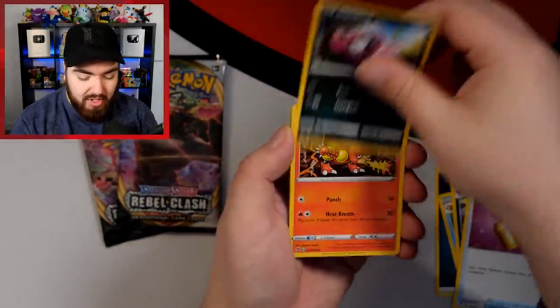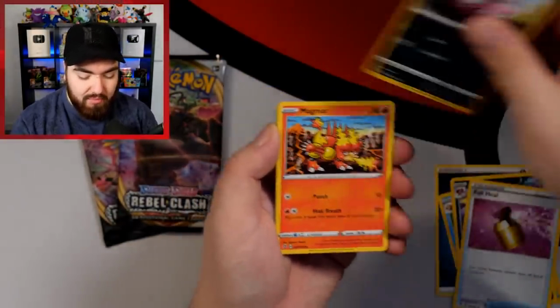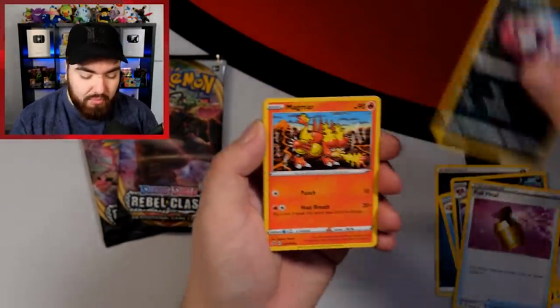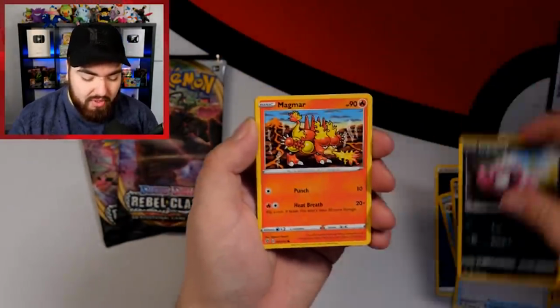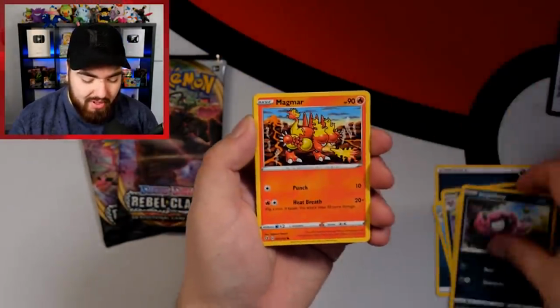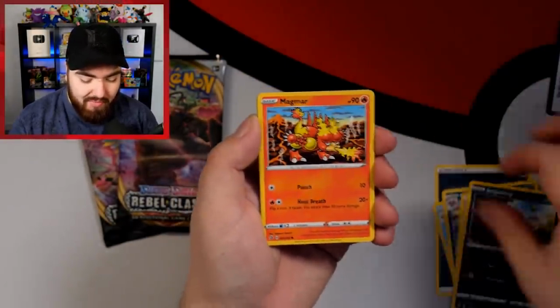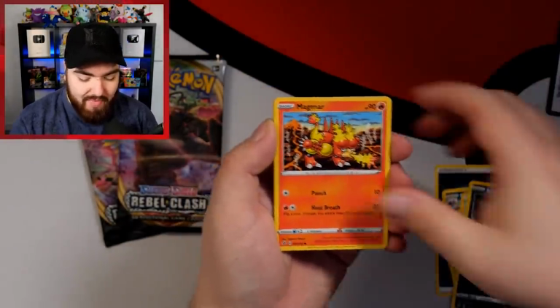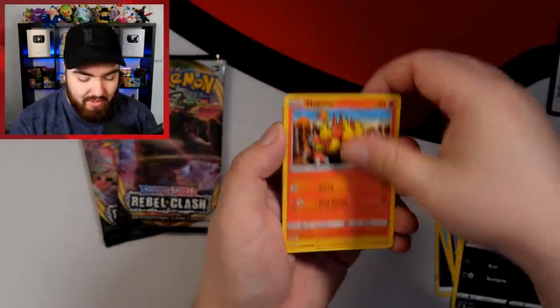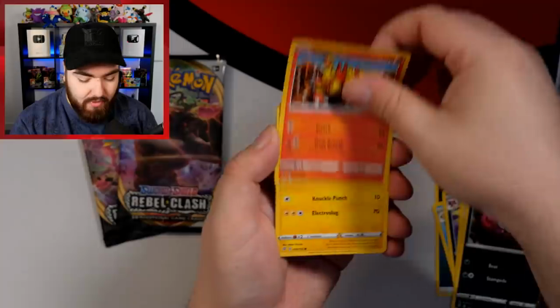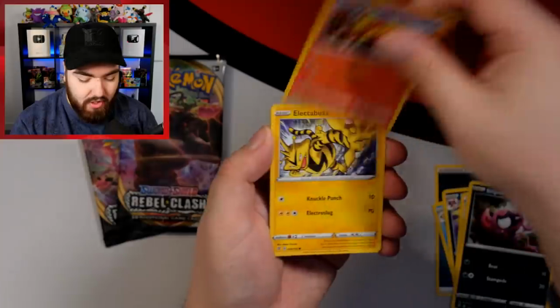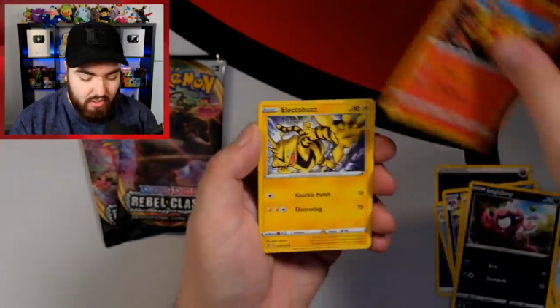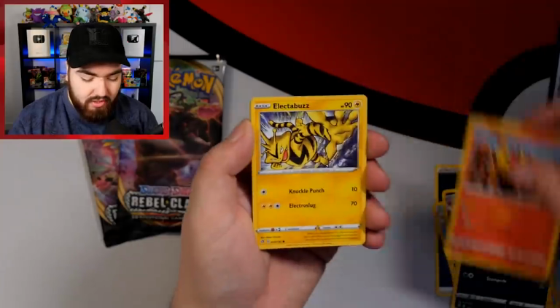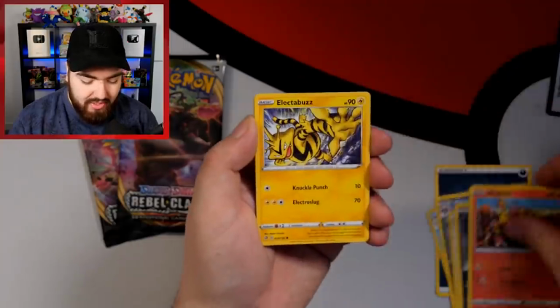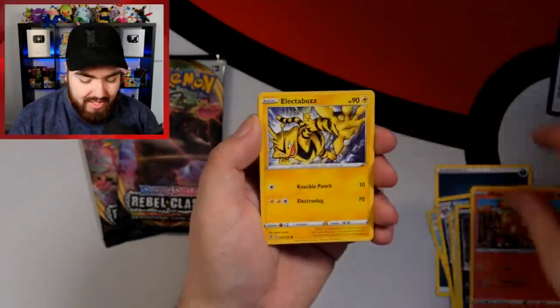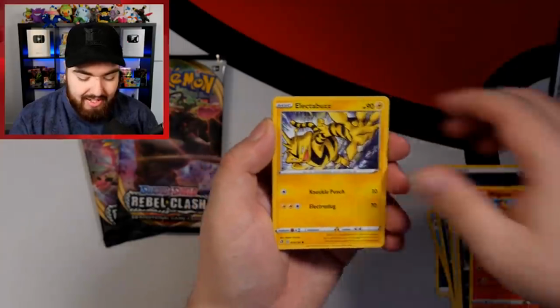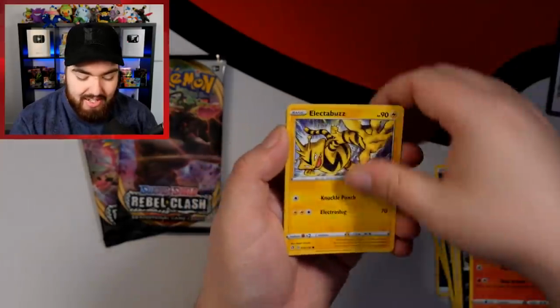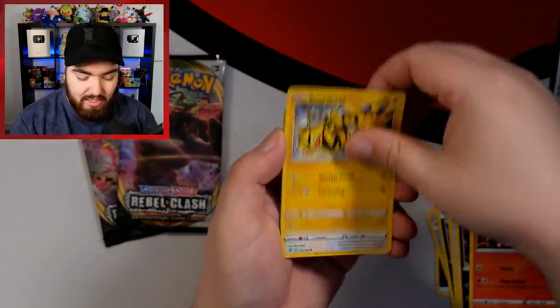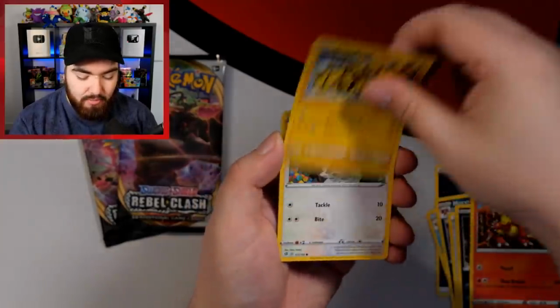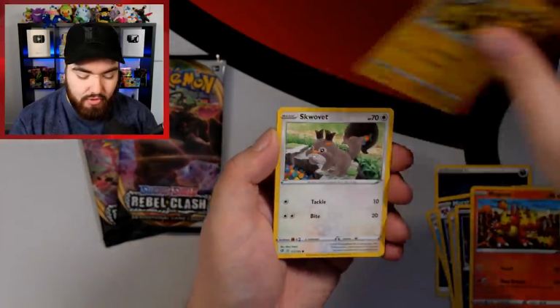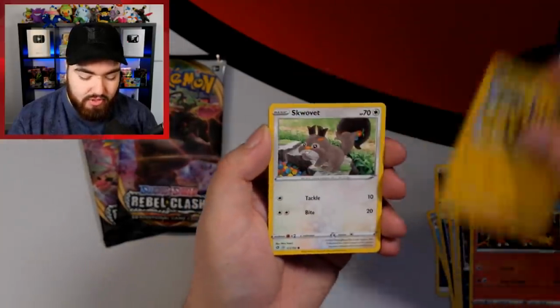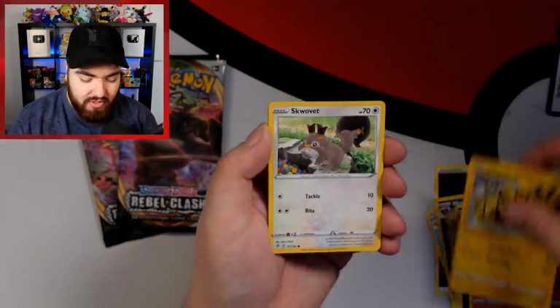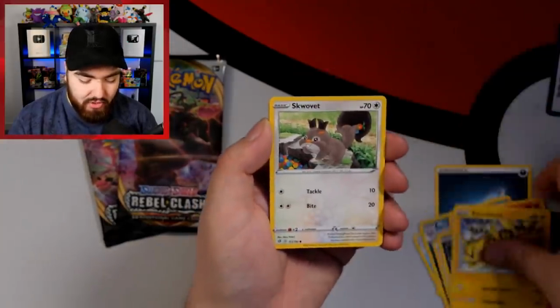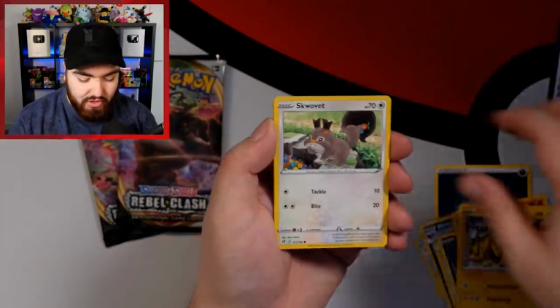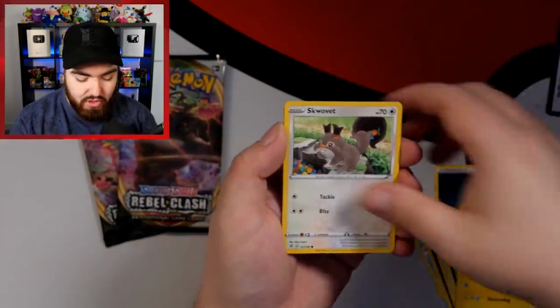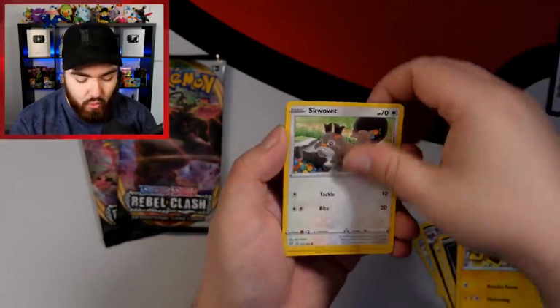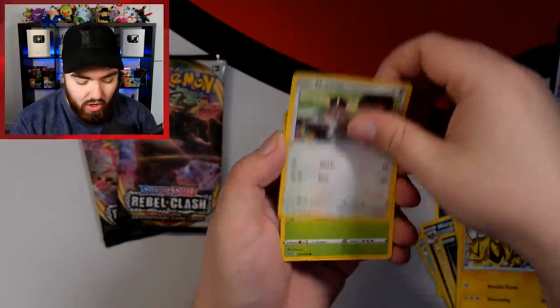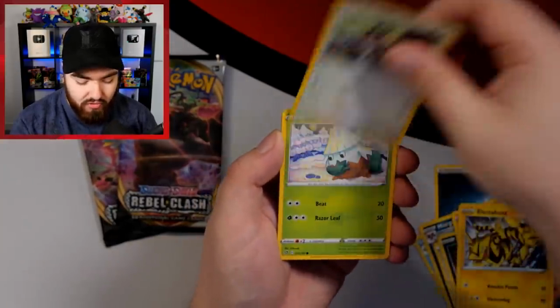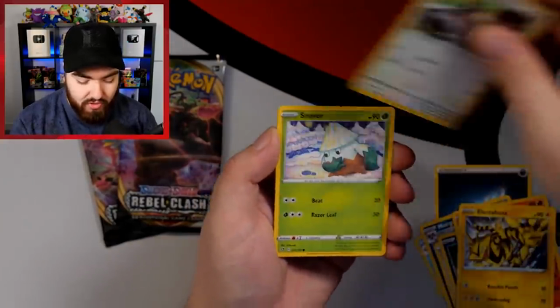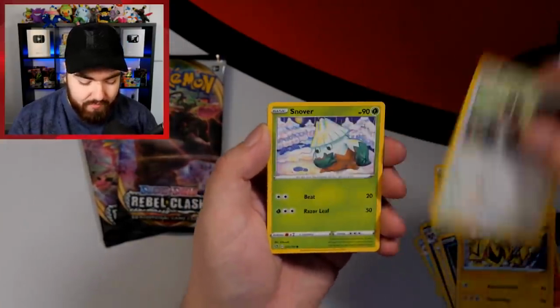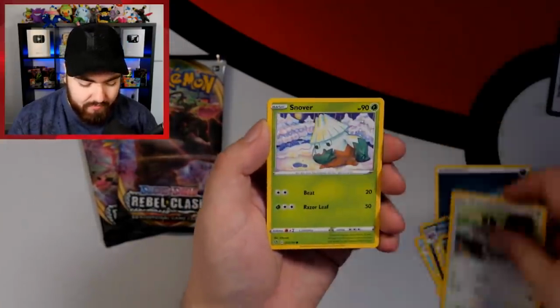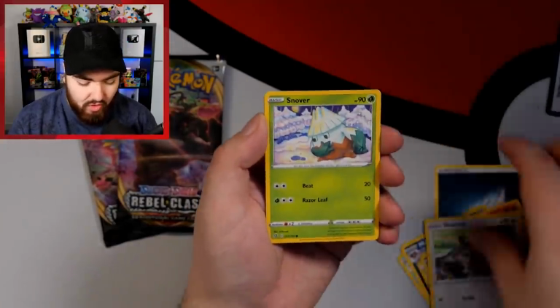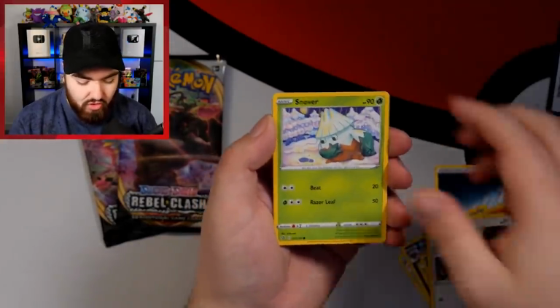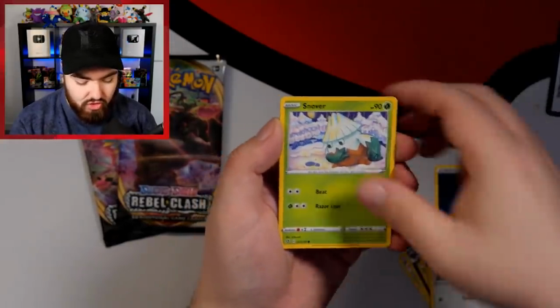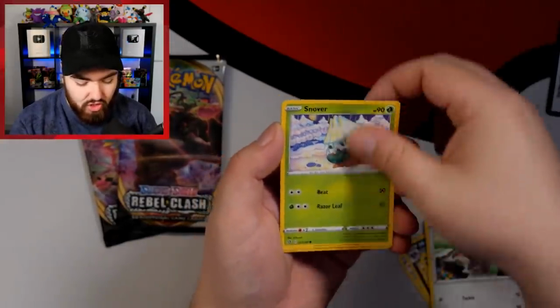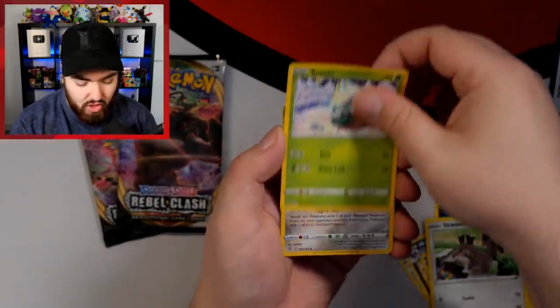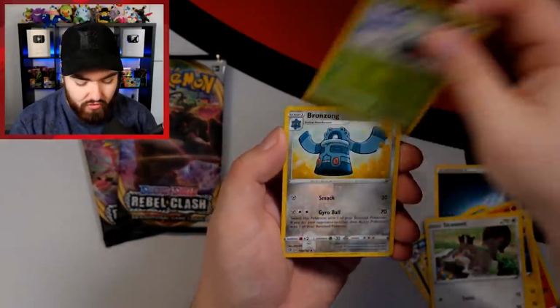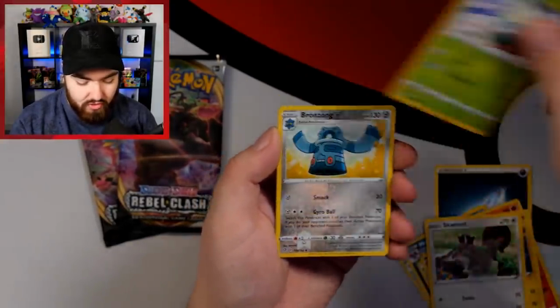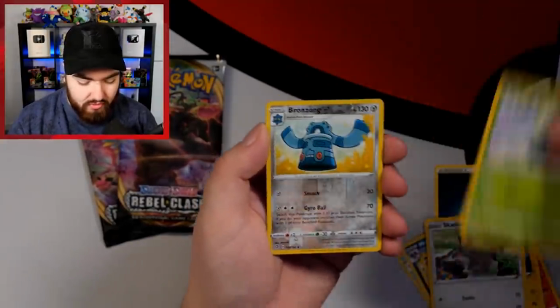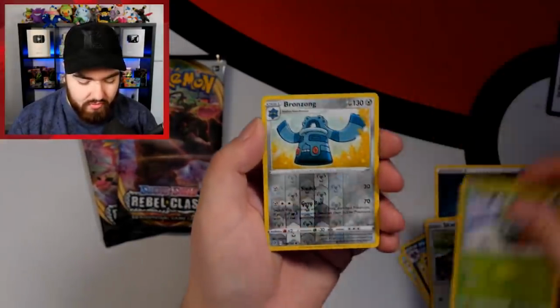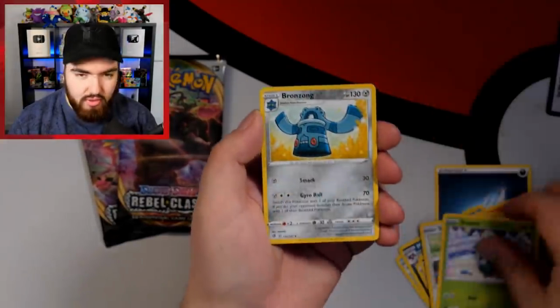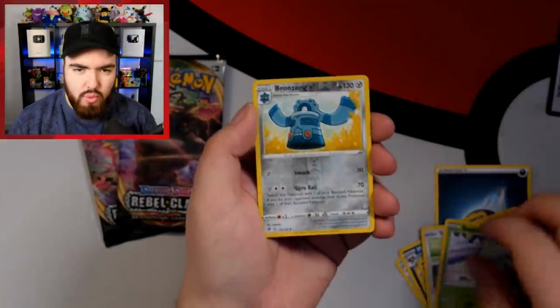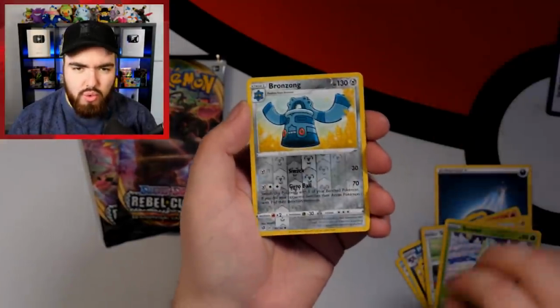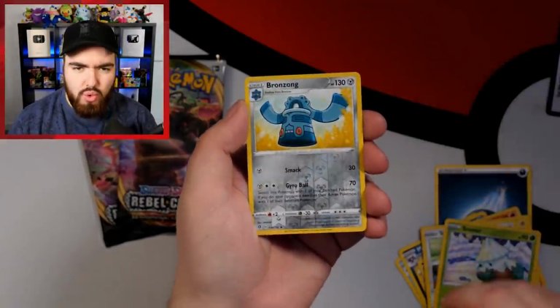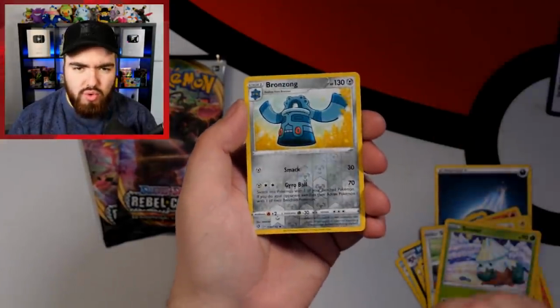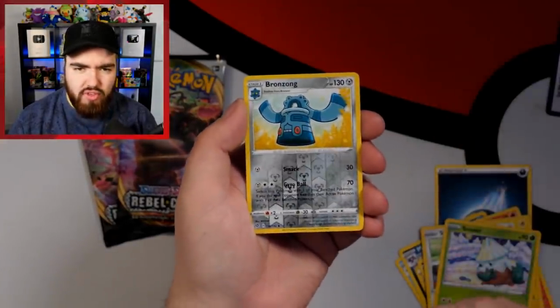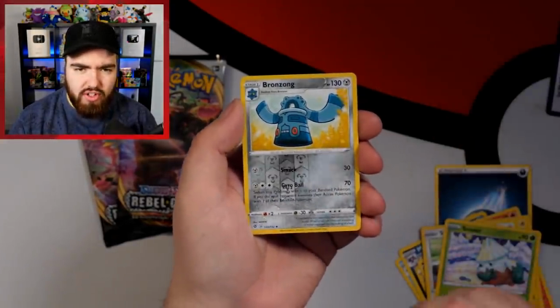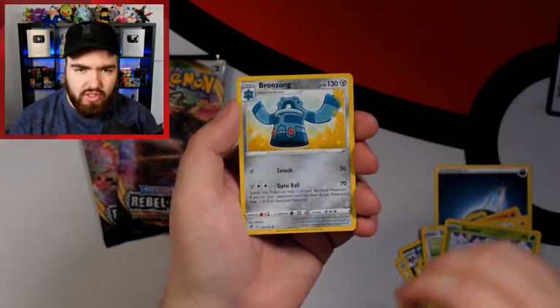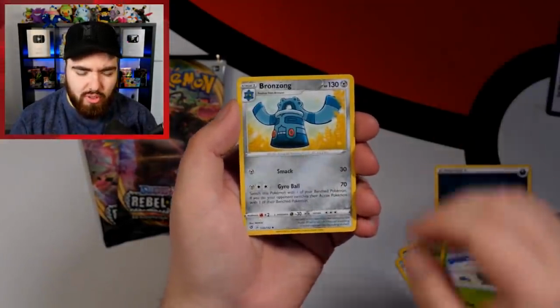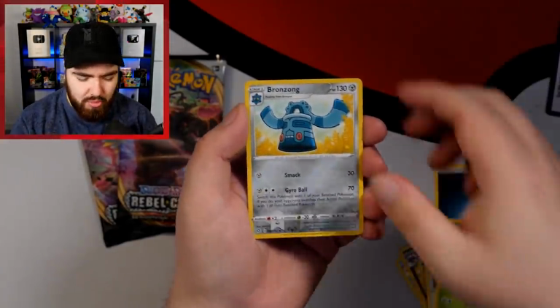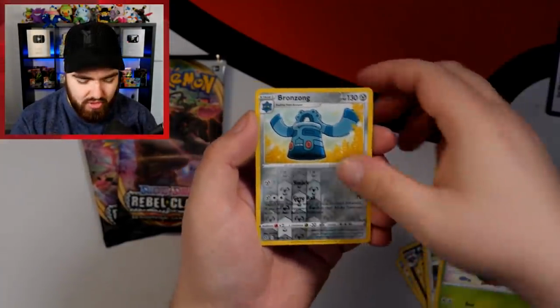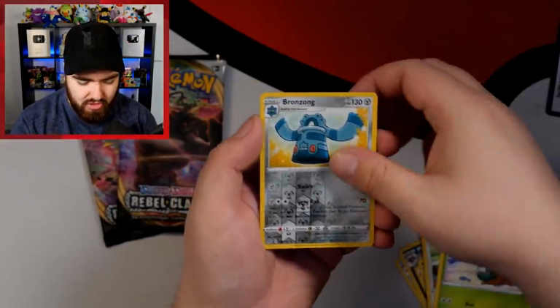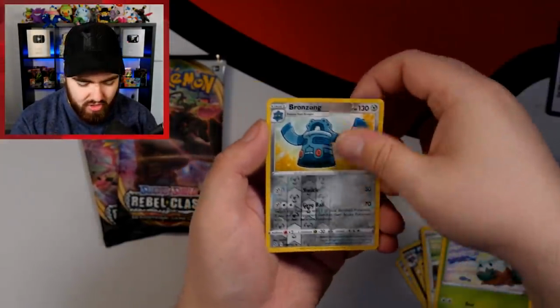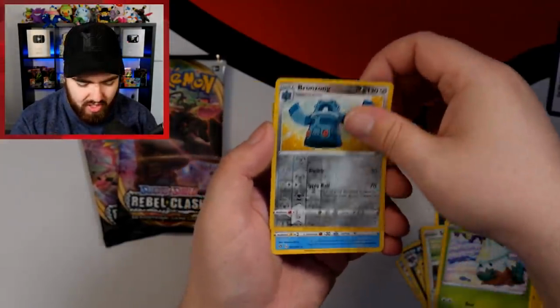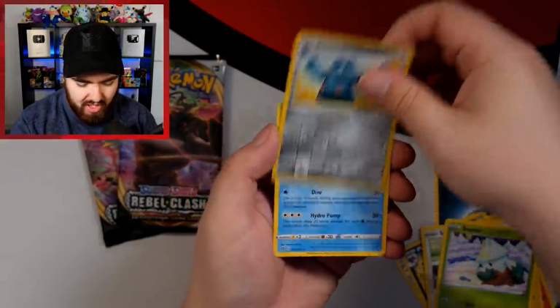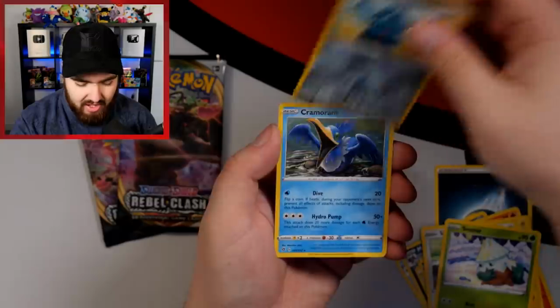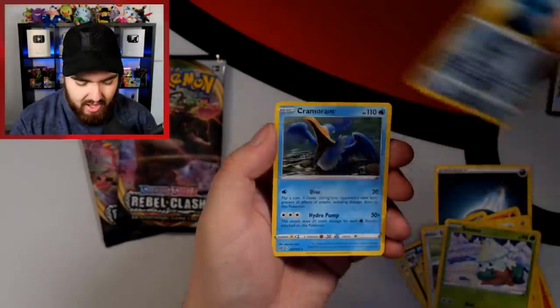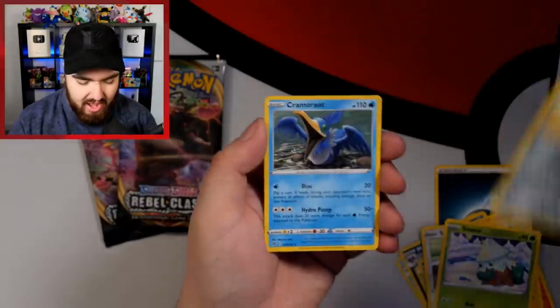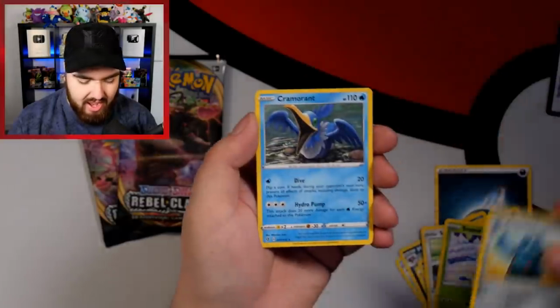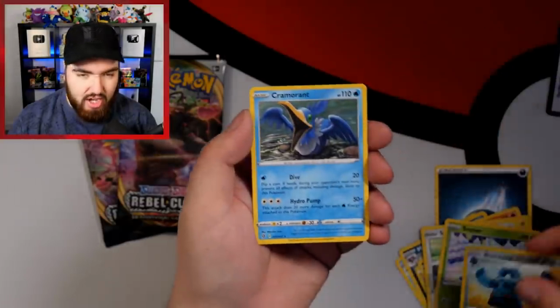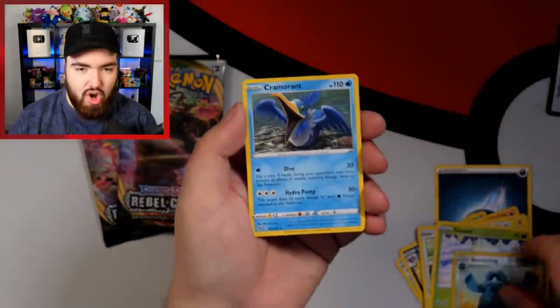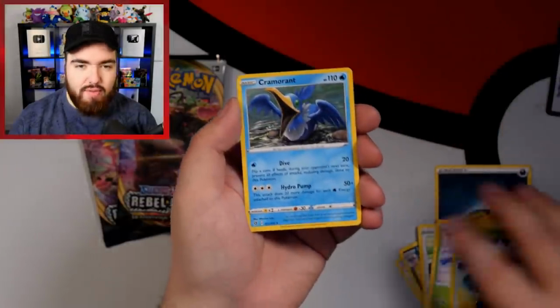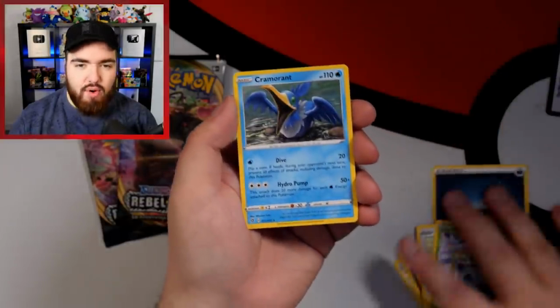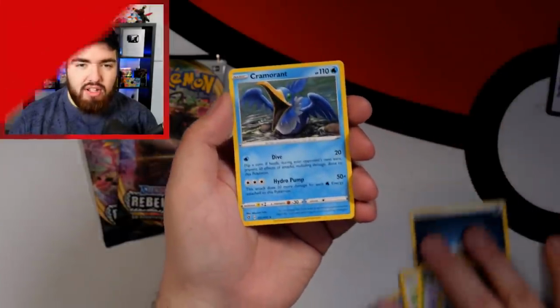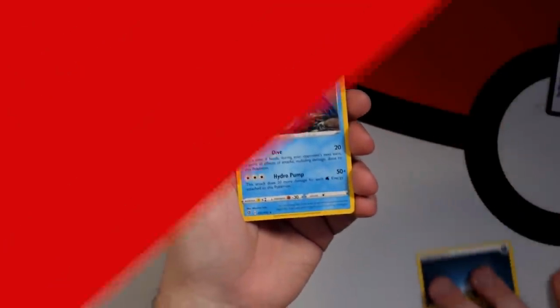Impidimp, Magmar, Electabuzz, Squawkabilly, Snorlax, and a Reverse Holo Bronzong. And a Cramorant.